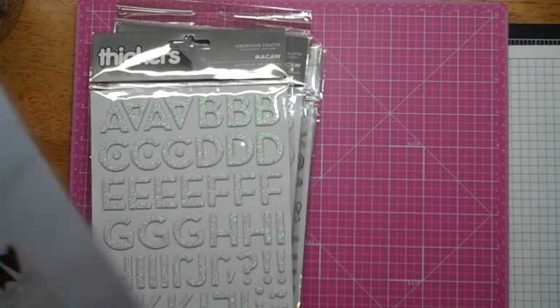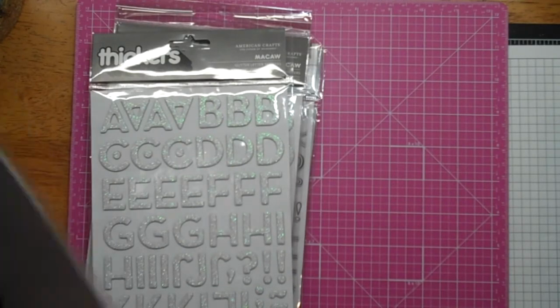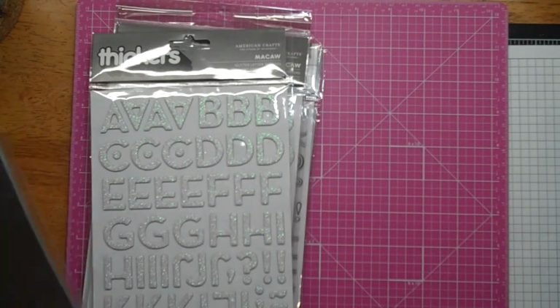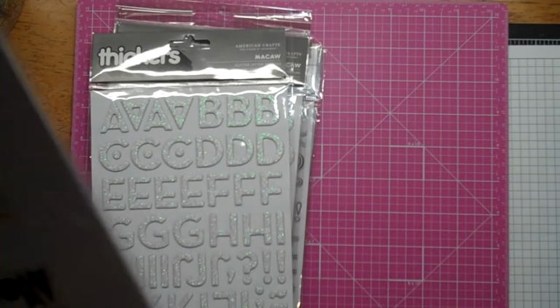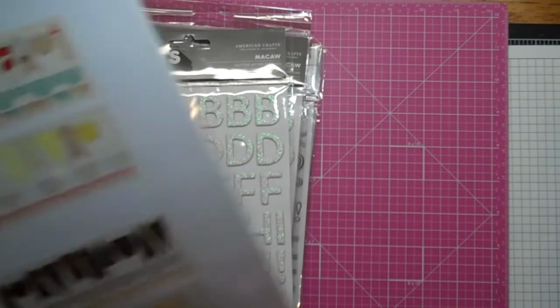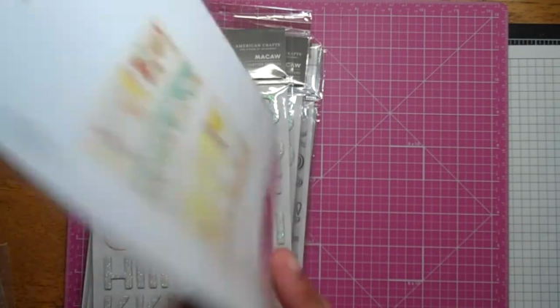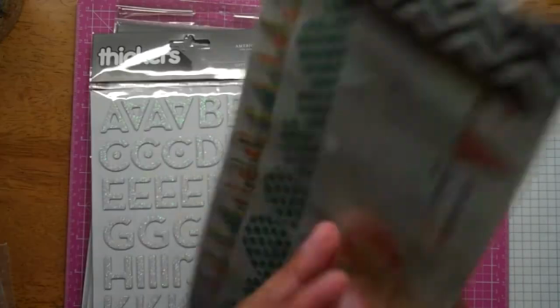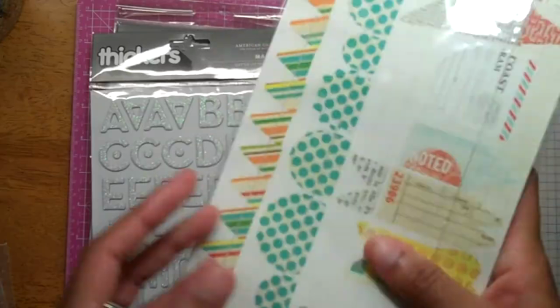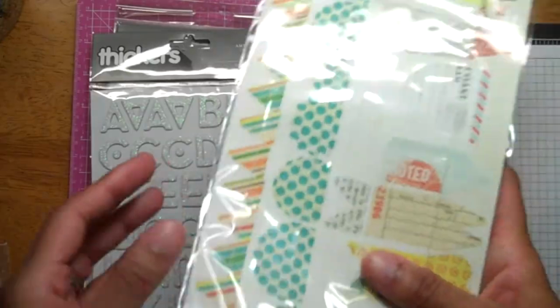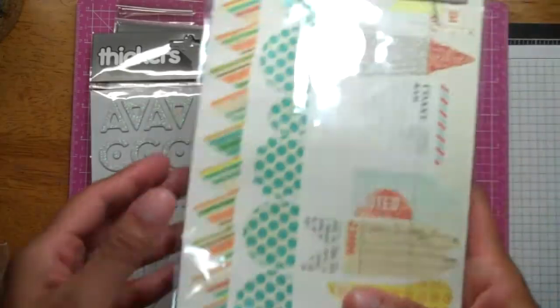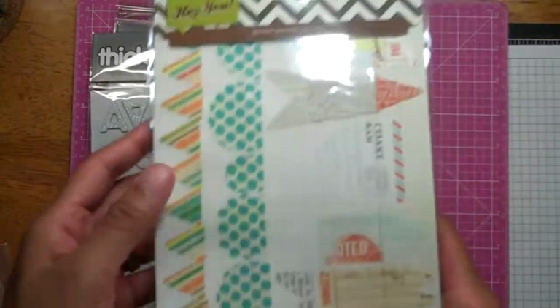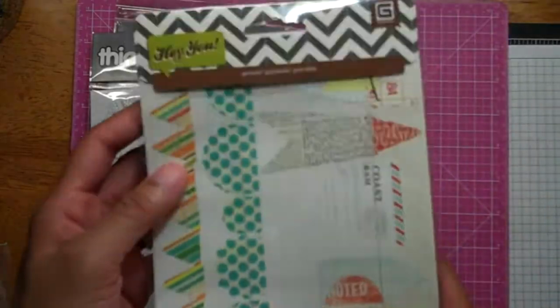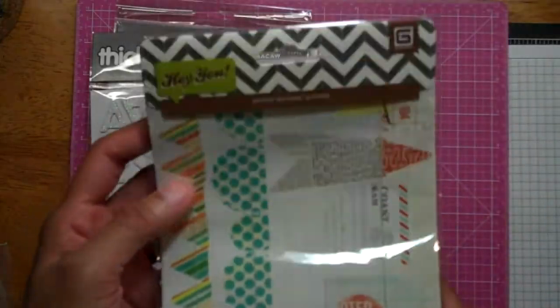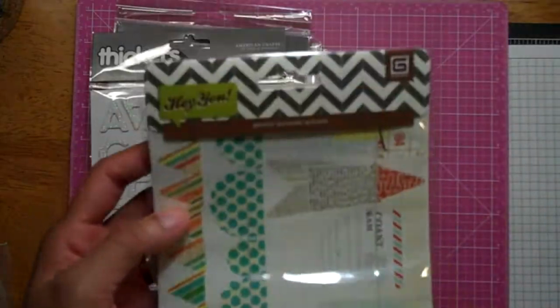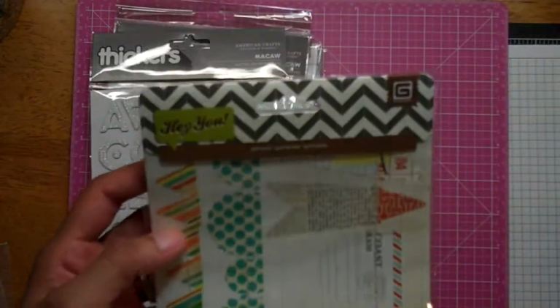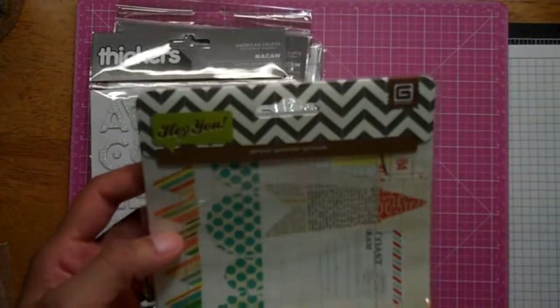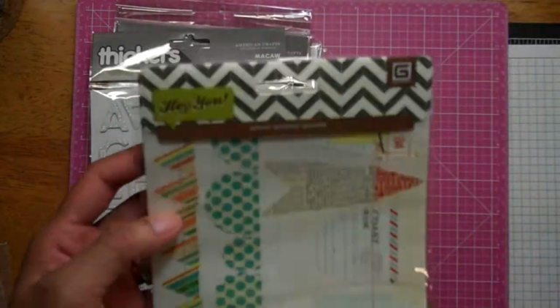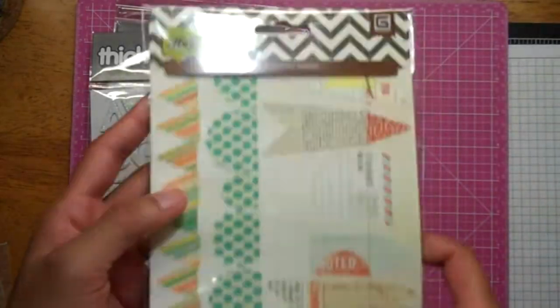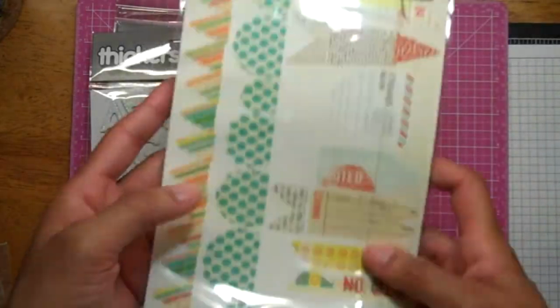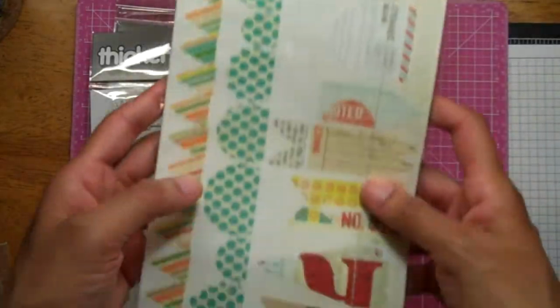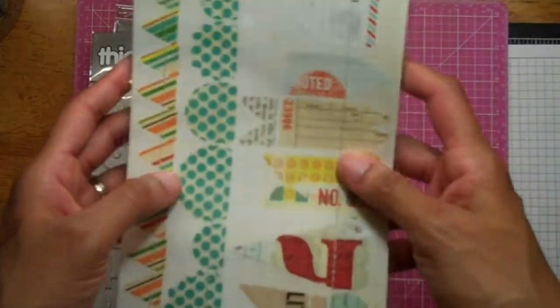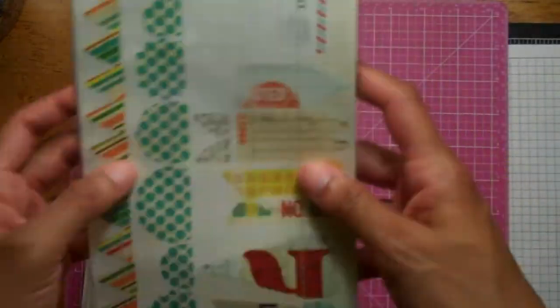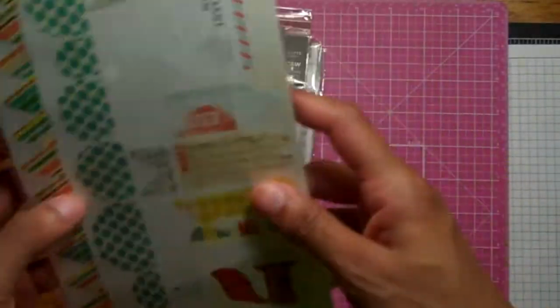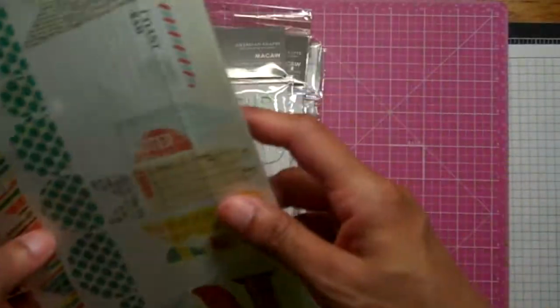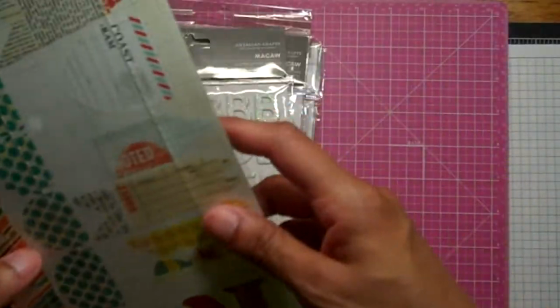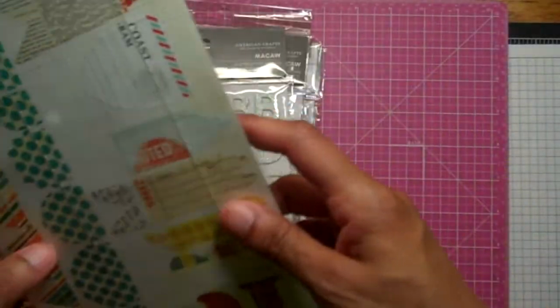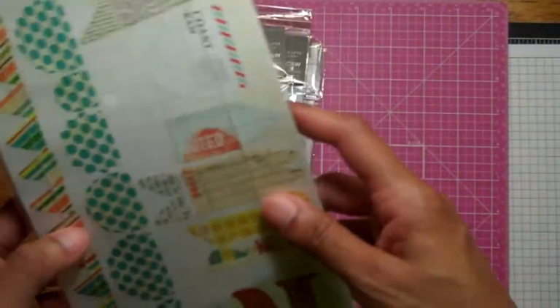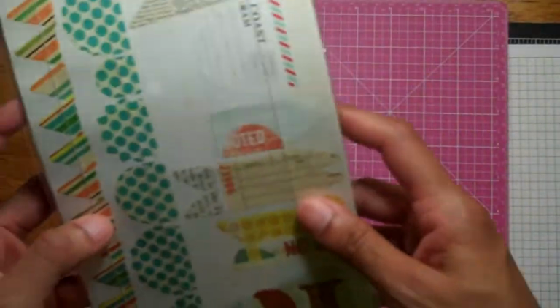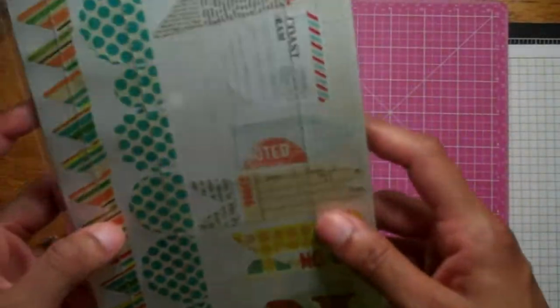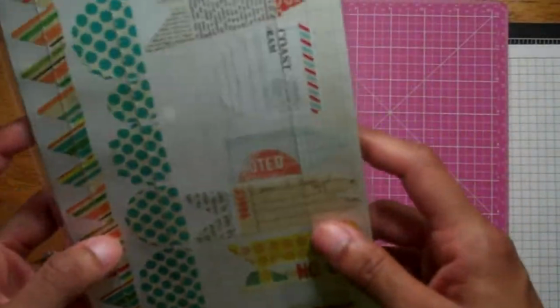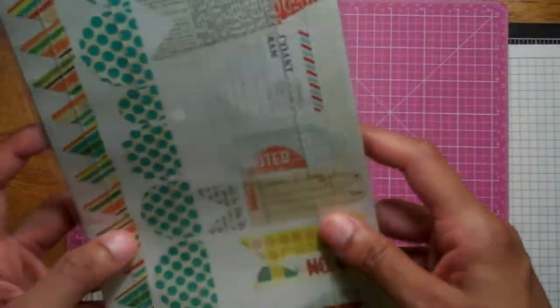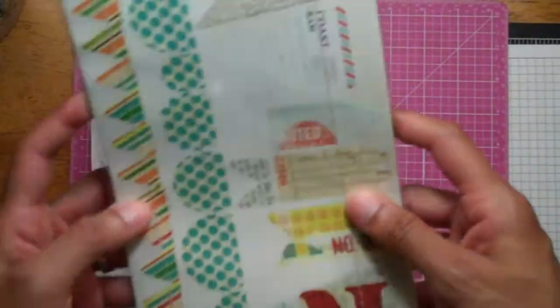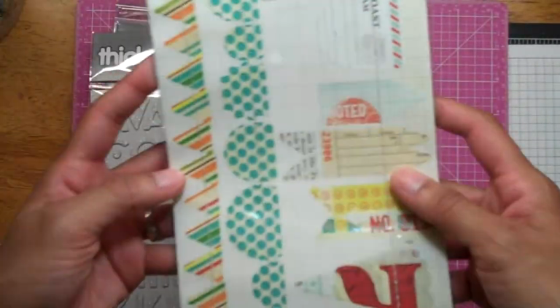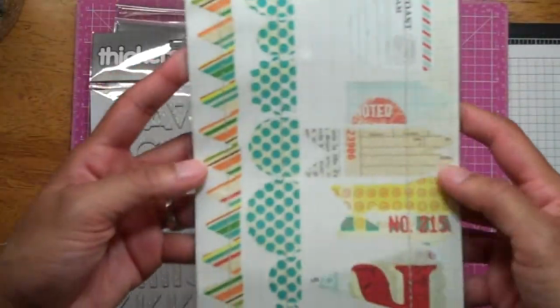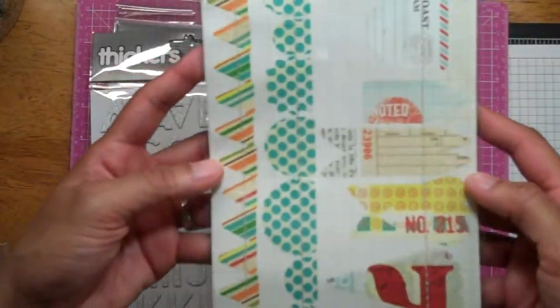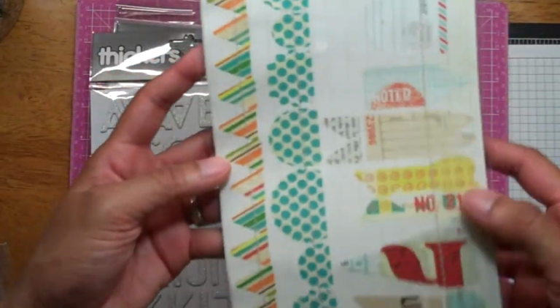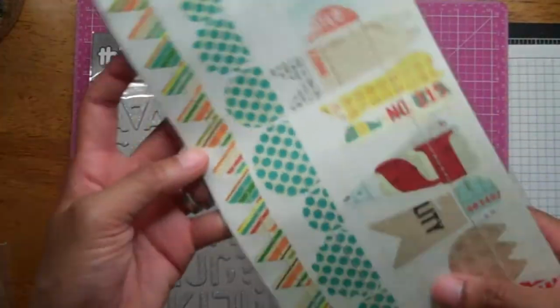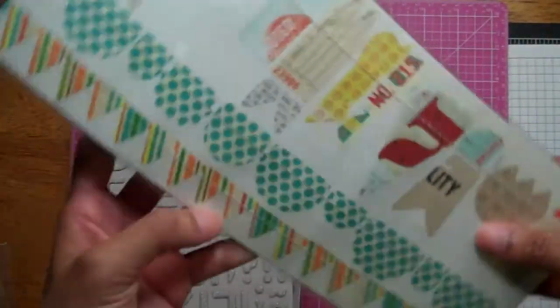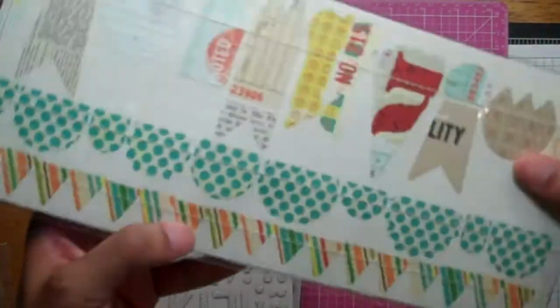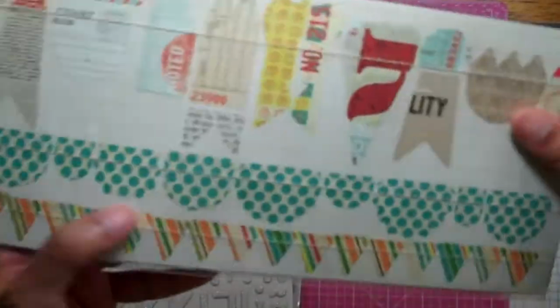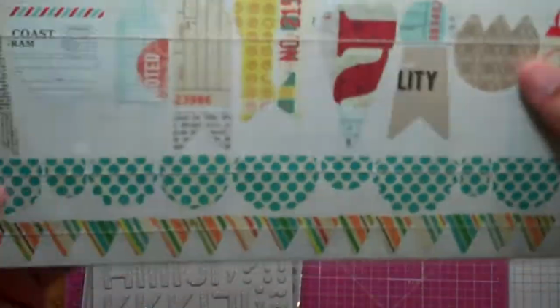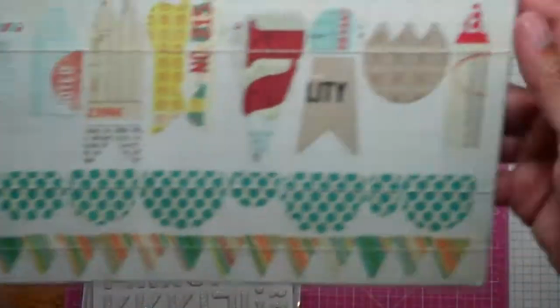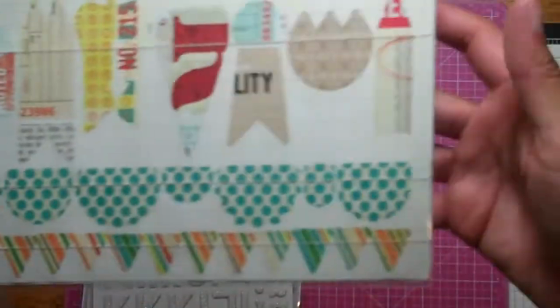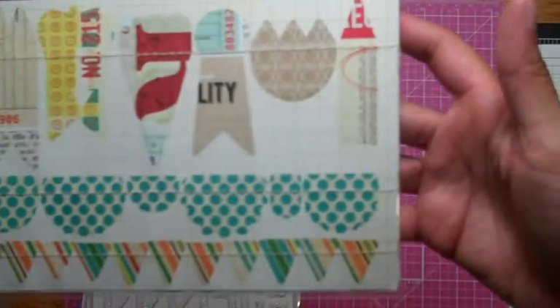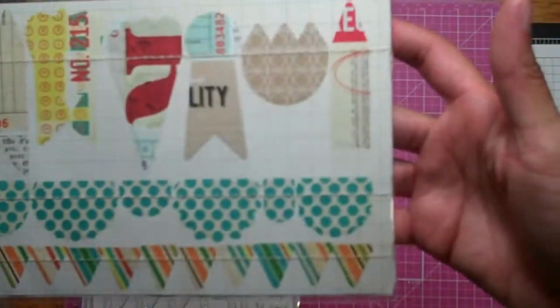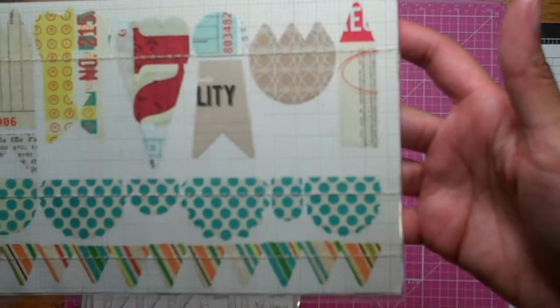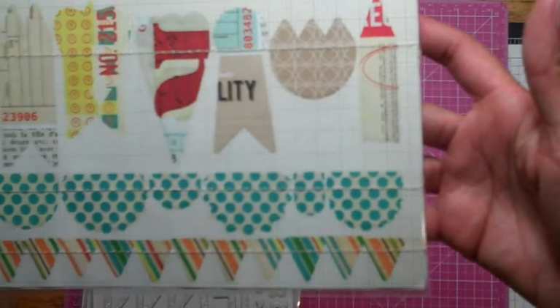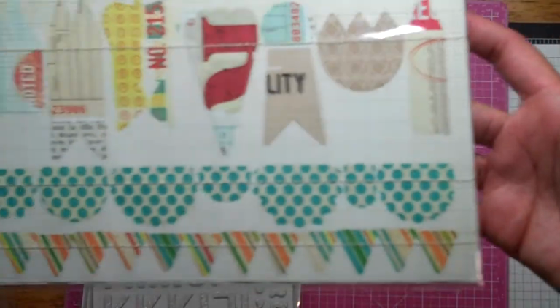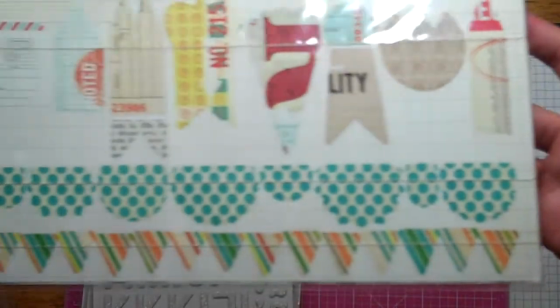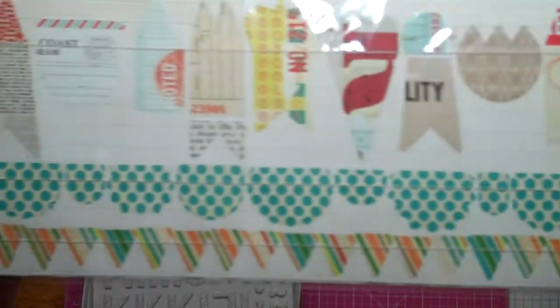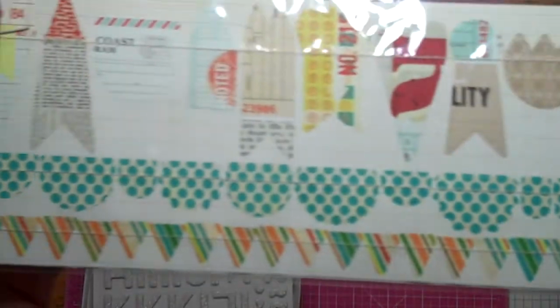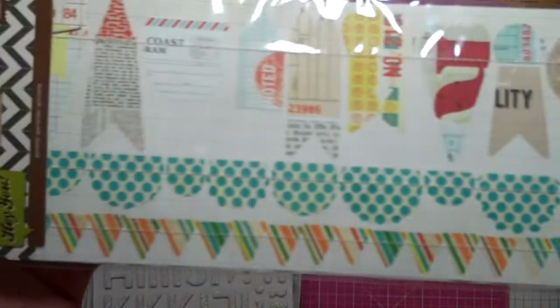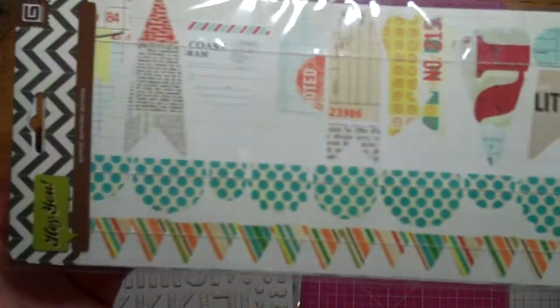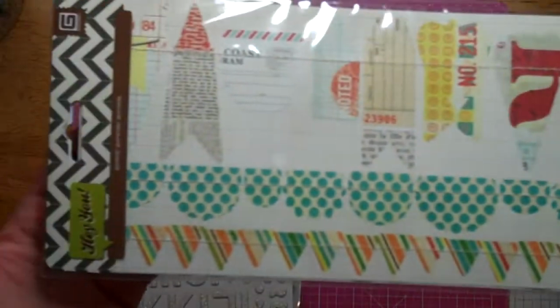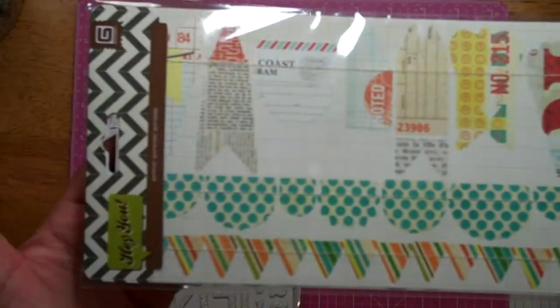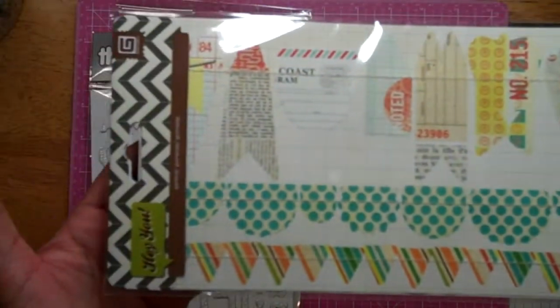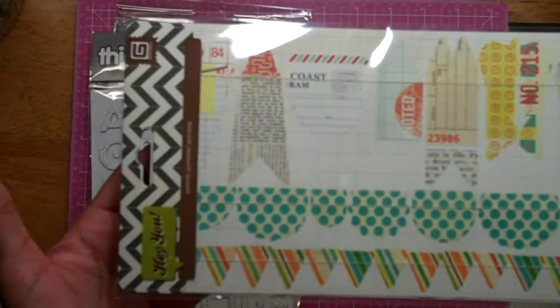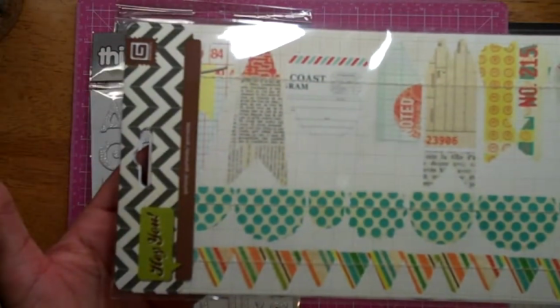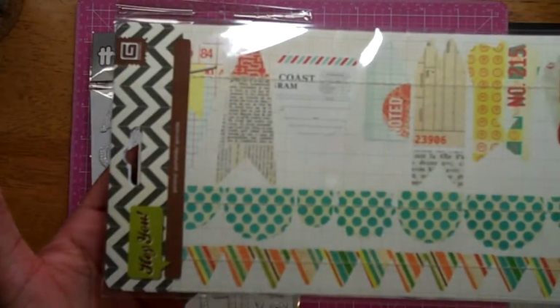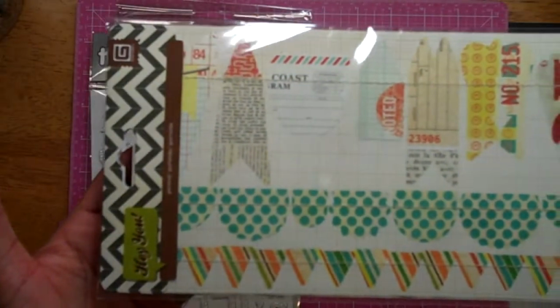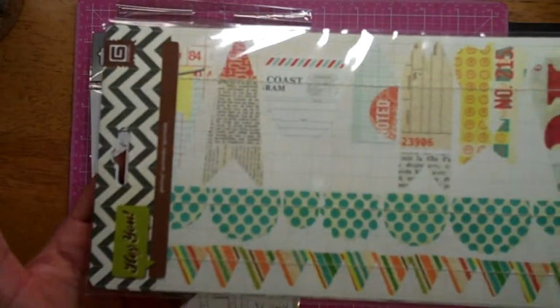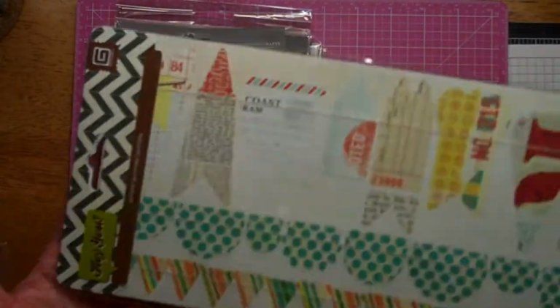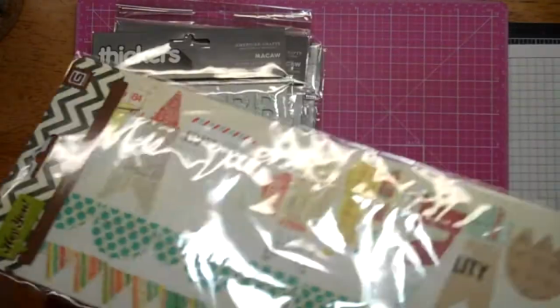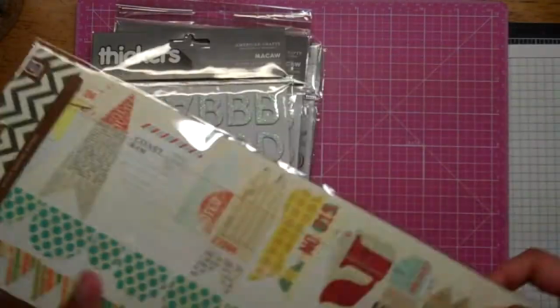And this is a stray Joann's thing from the Hey You collection — the banners. I had gotten those when I went to Joann's.